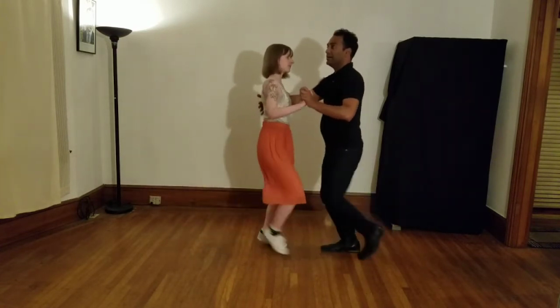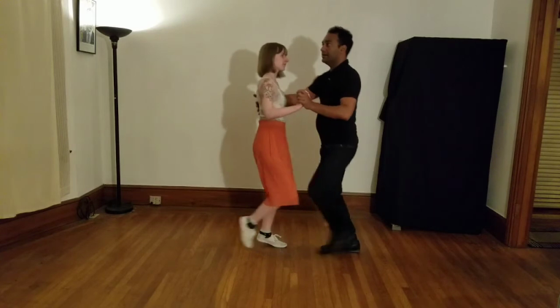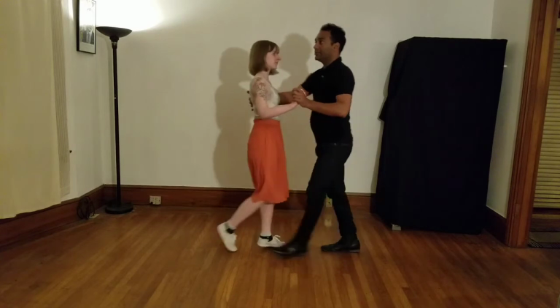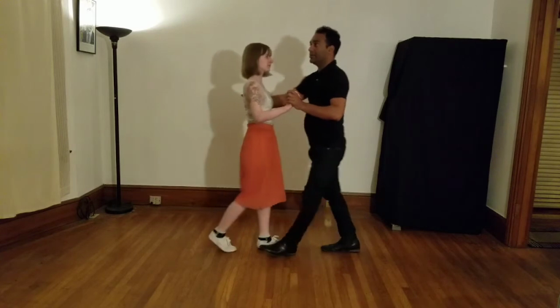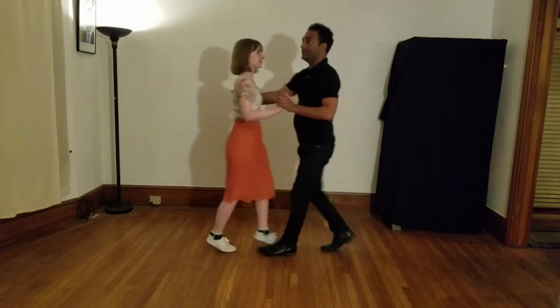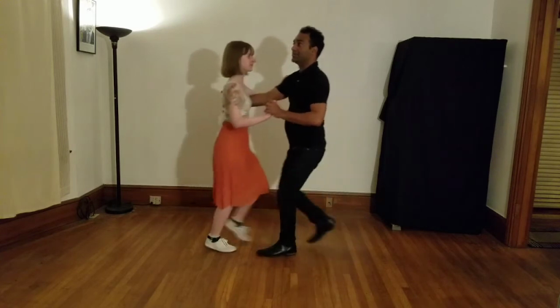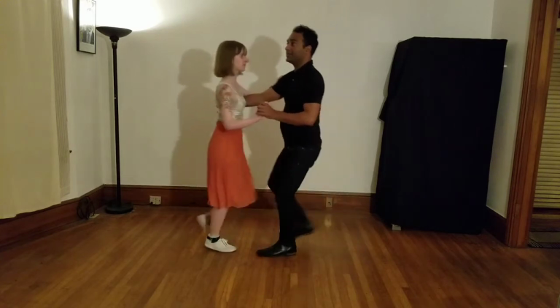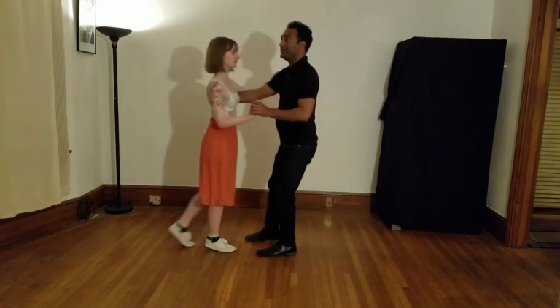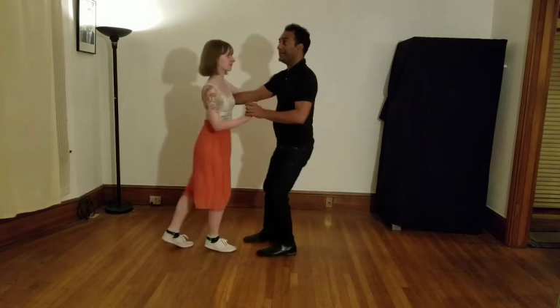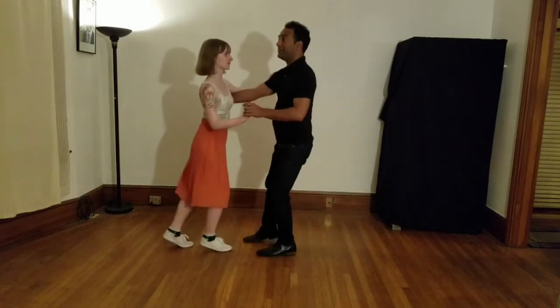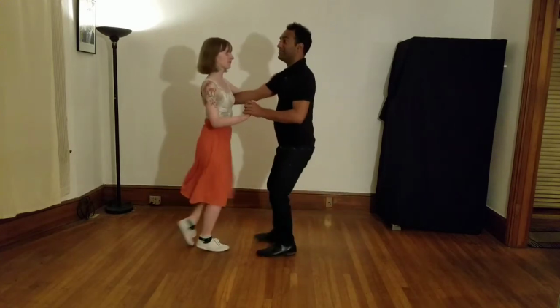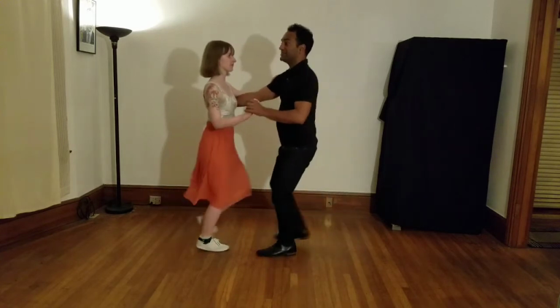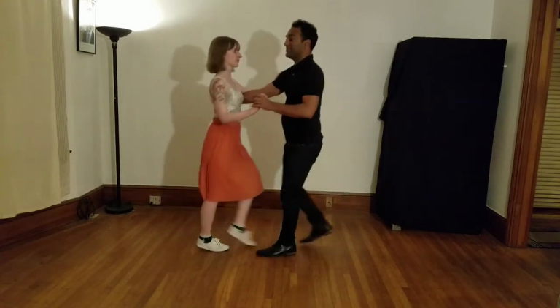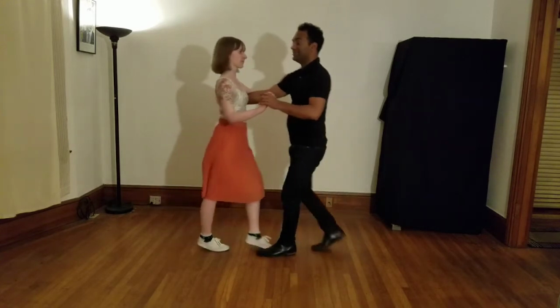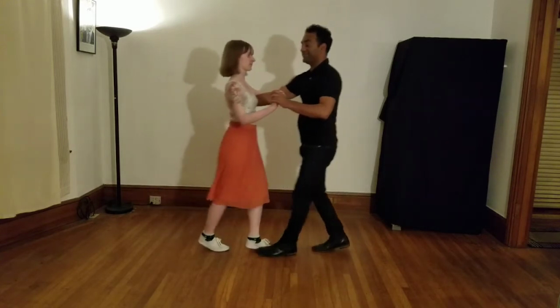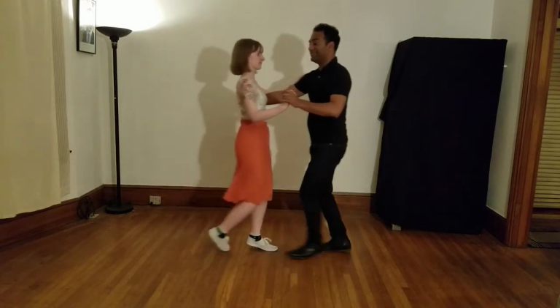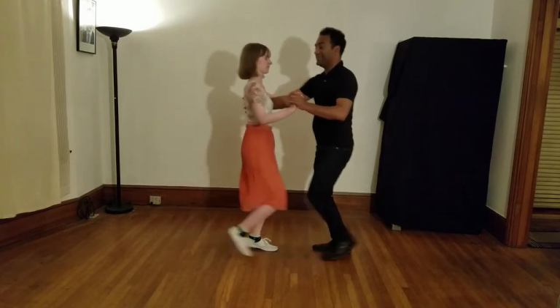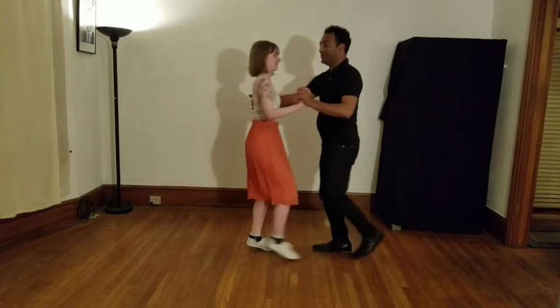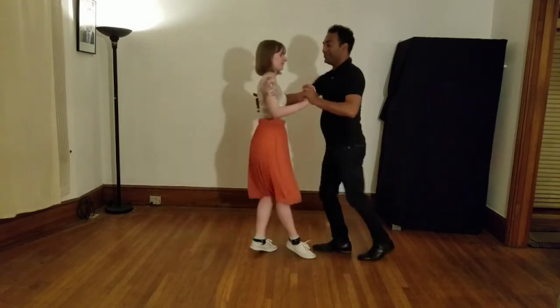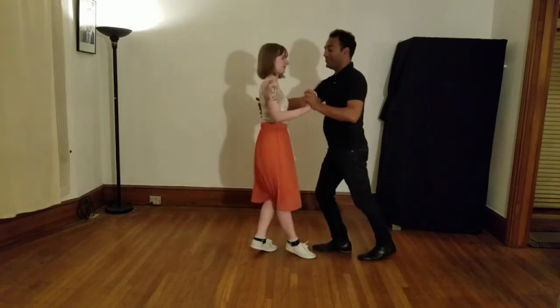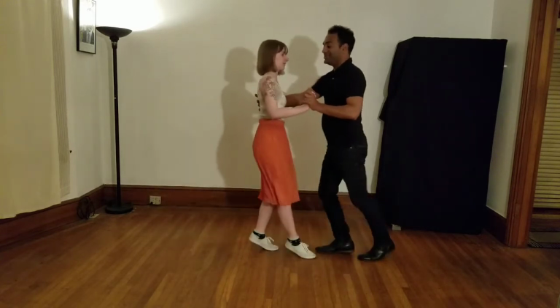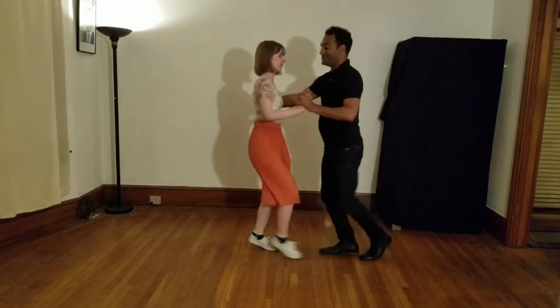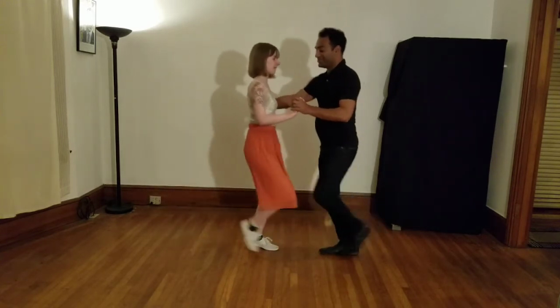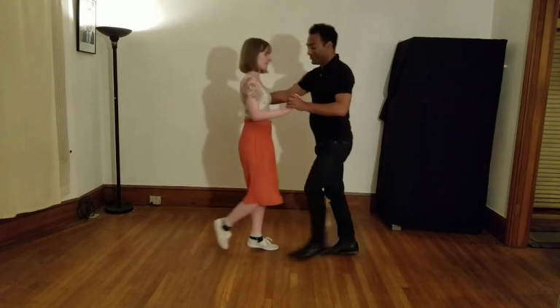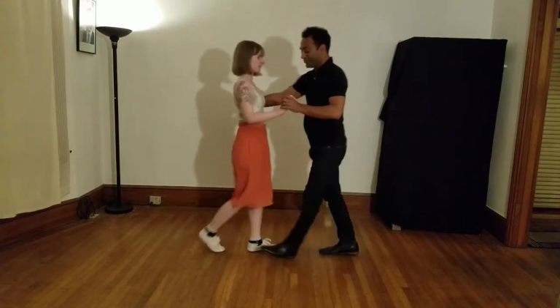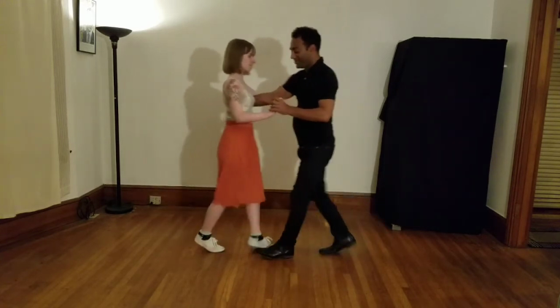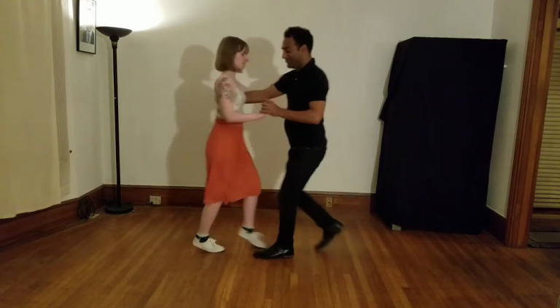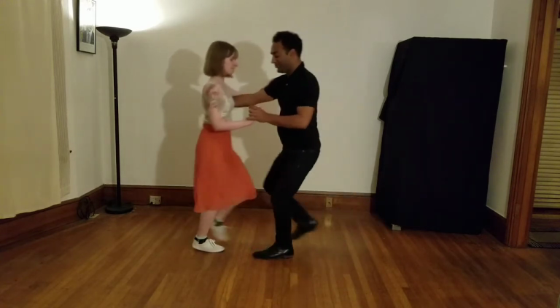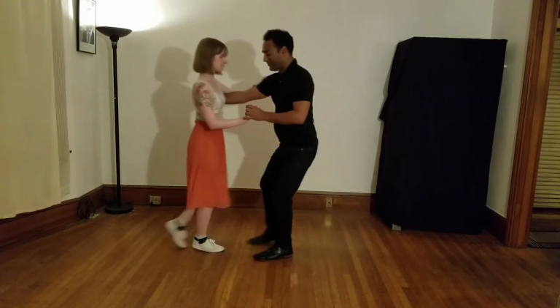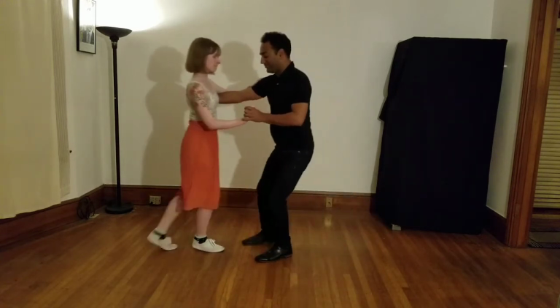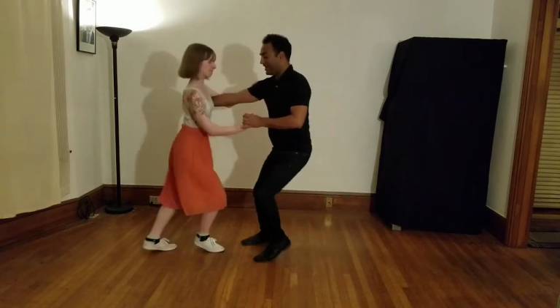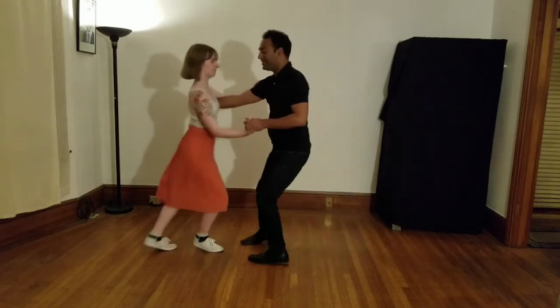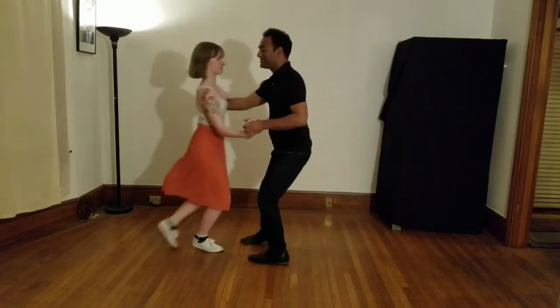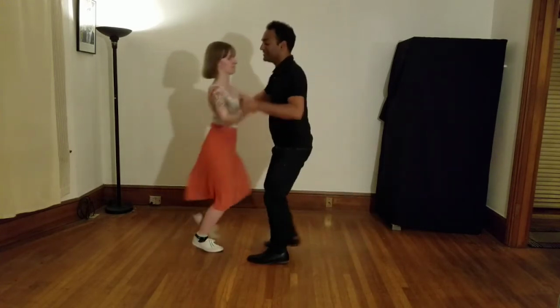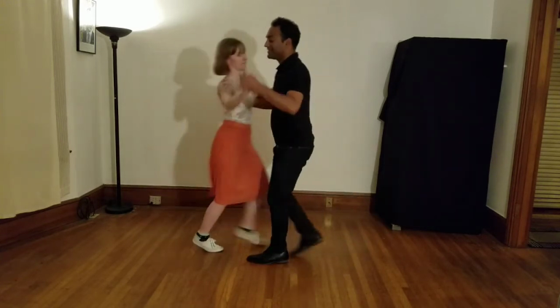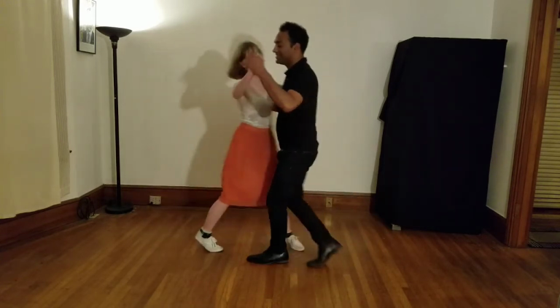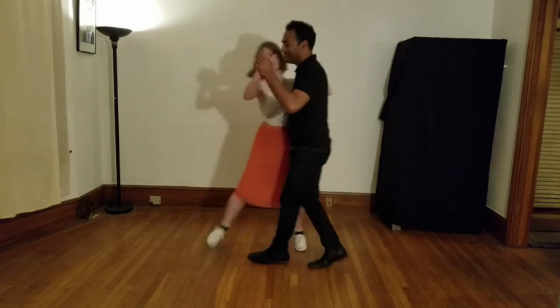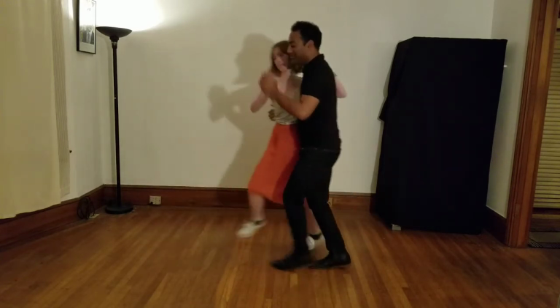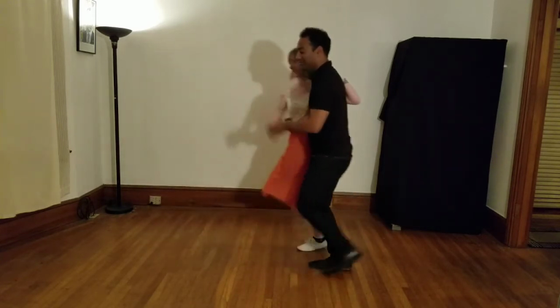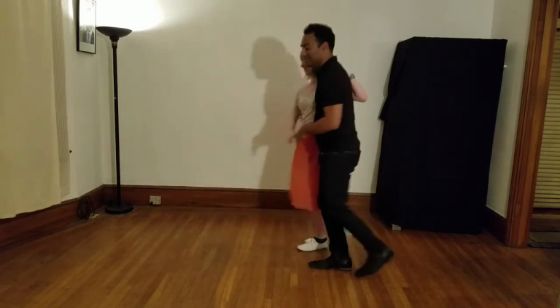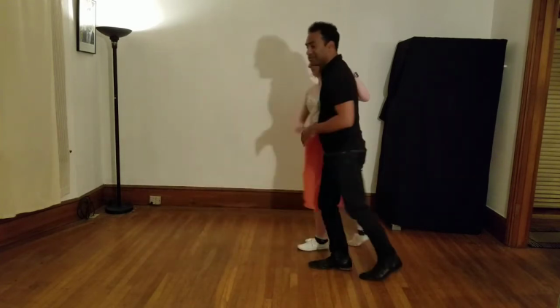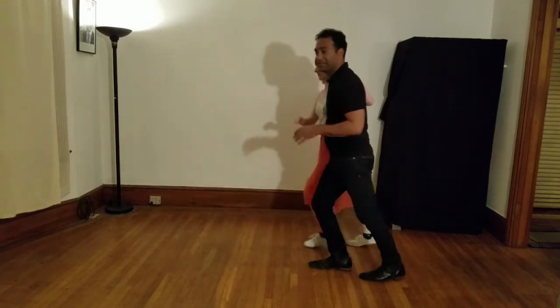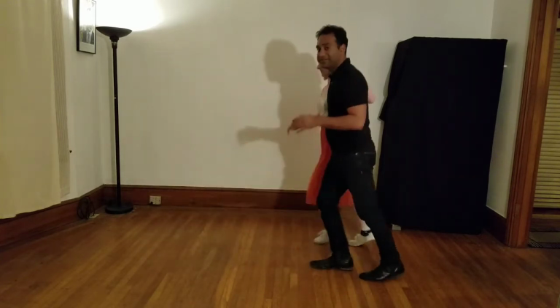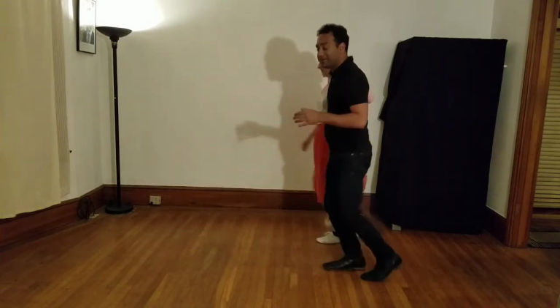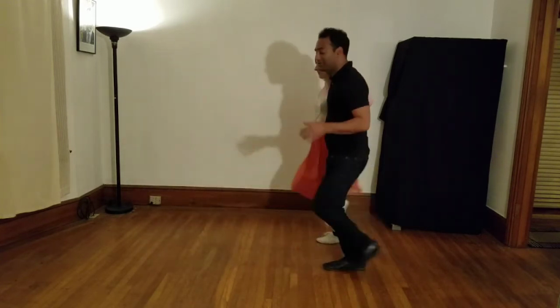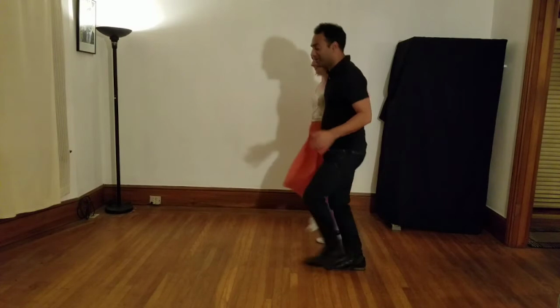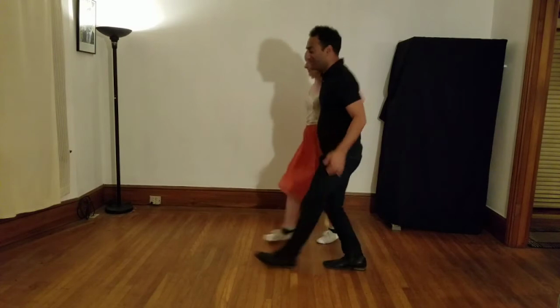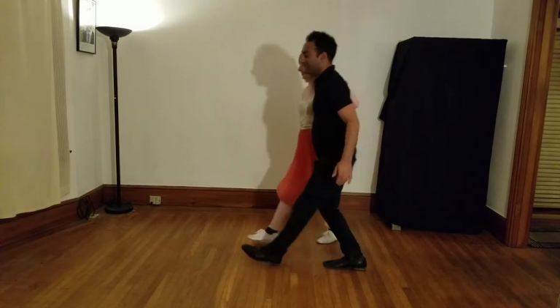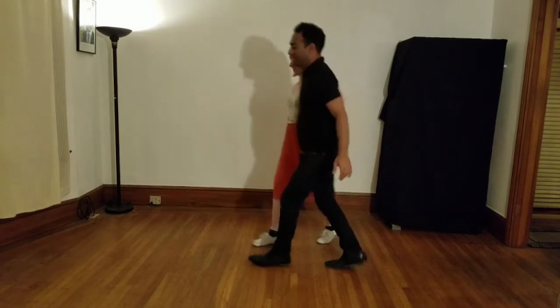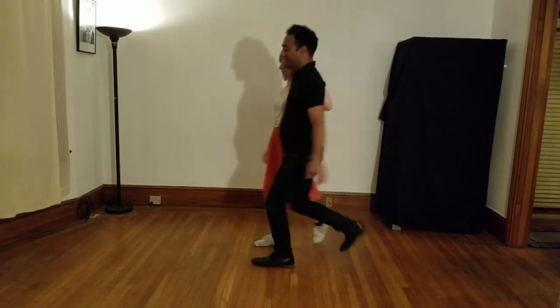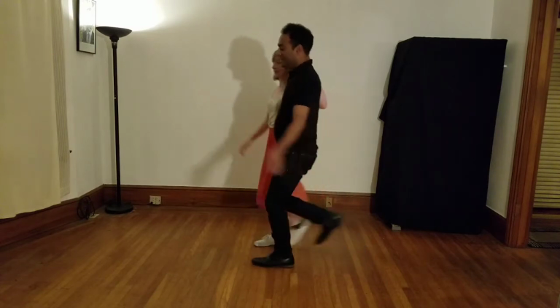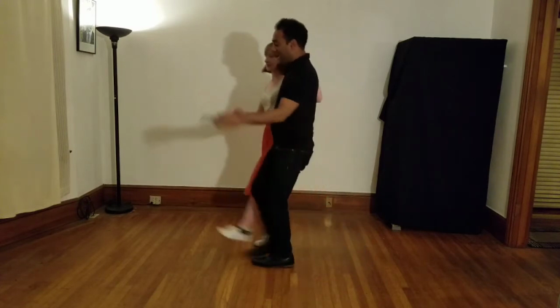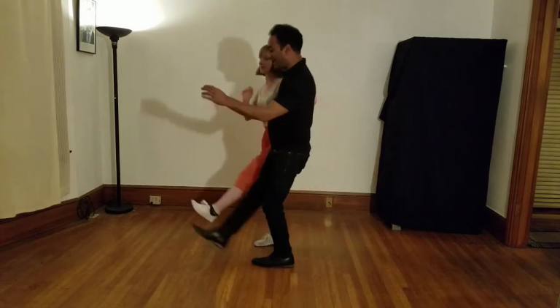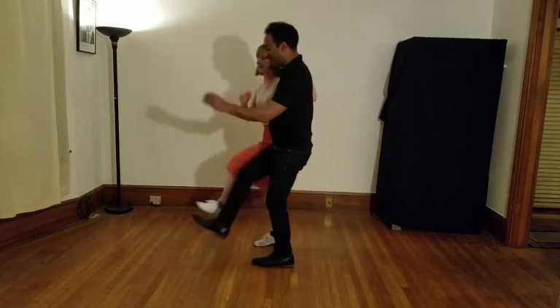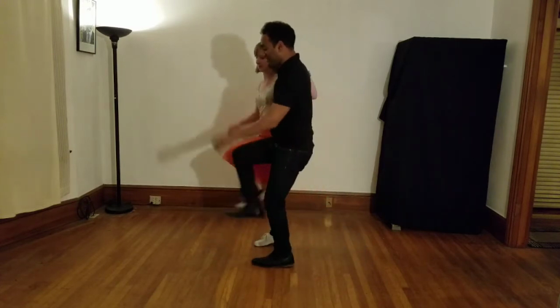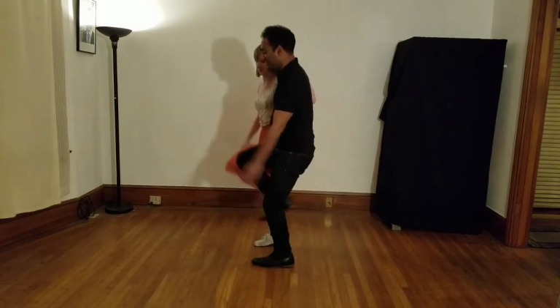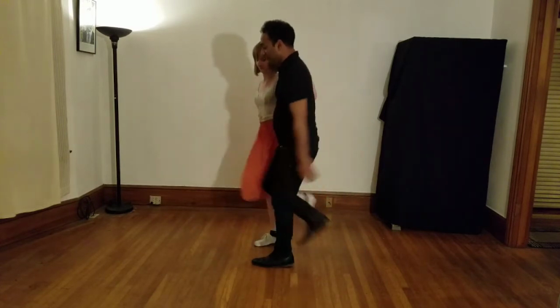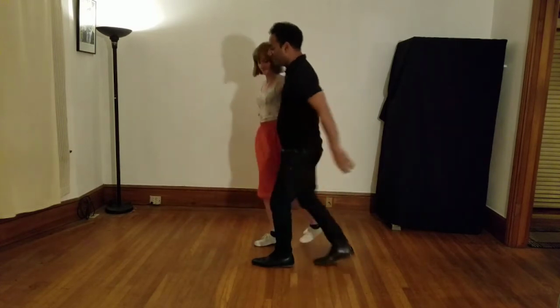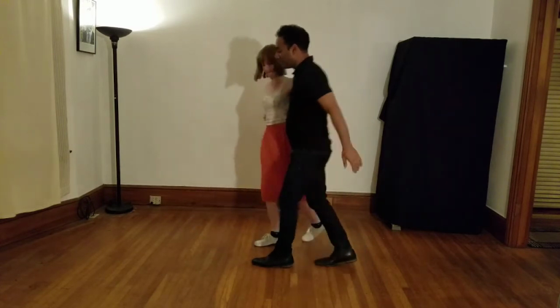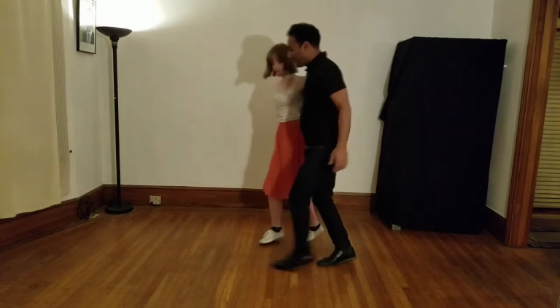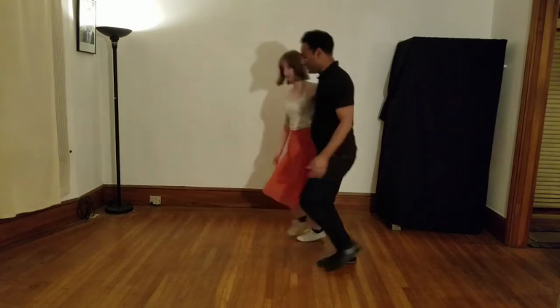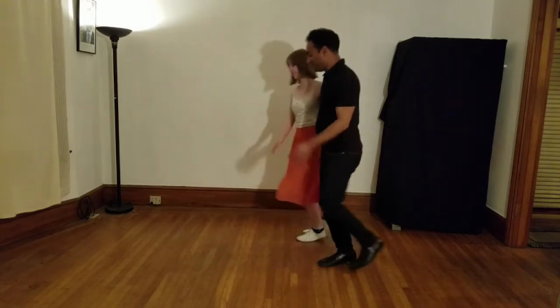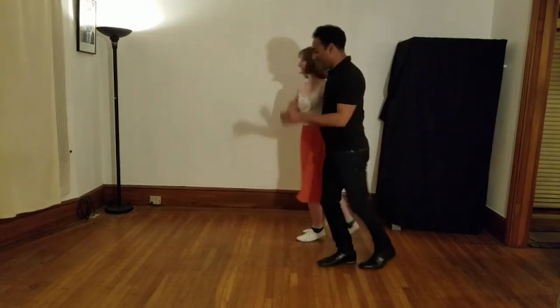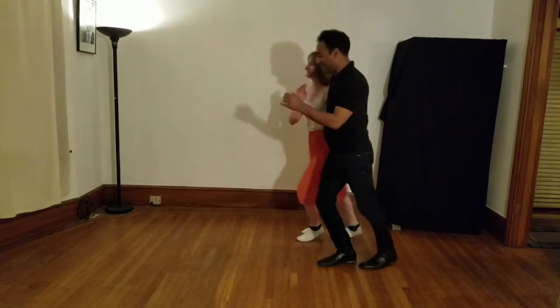Good. Getting out of it: one, two, three, four, five, six, seven. We use the yo-yo action to bring our partner back.